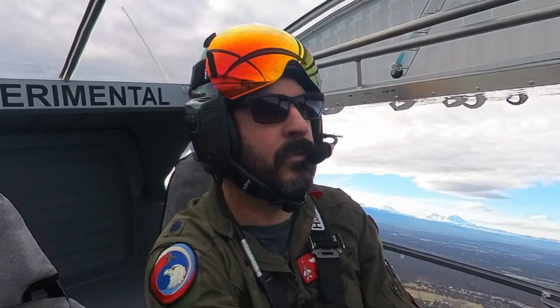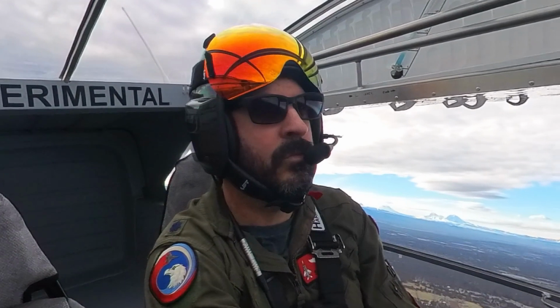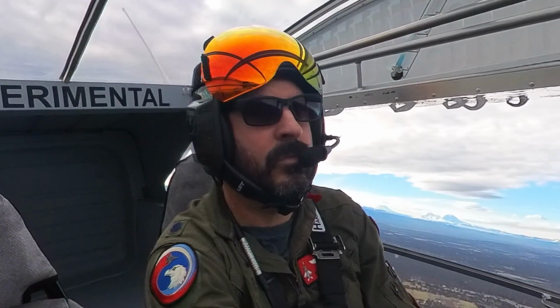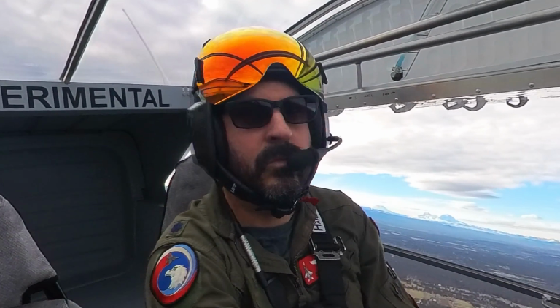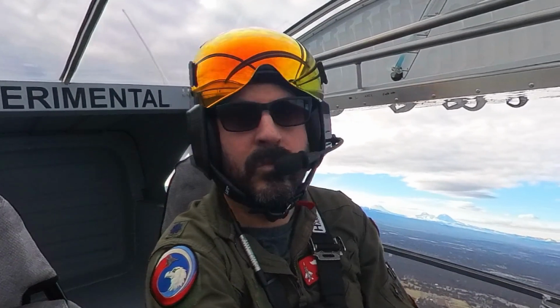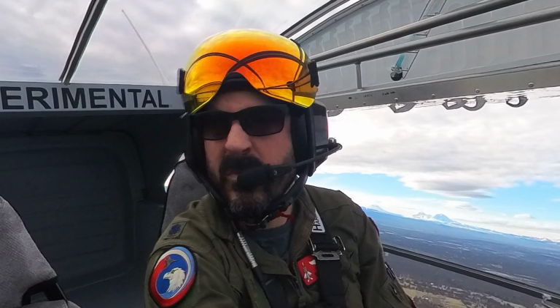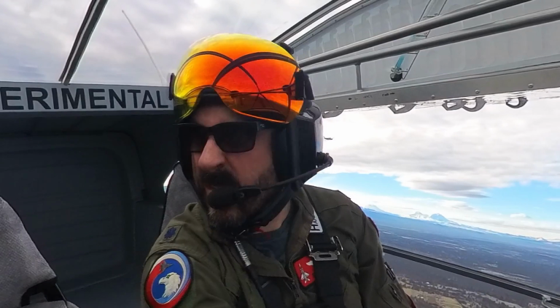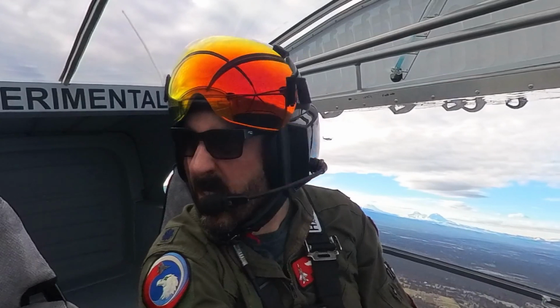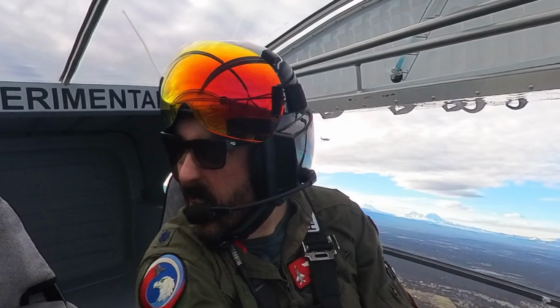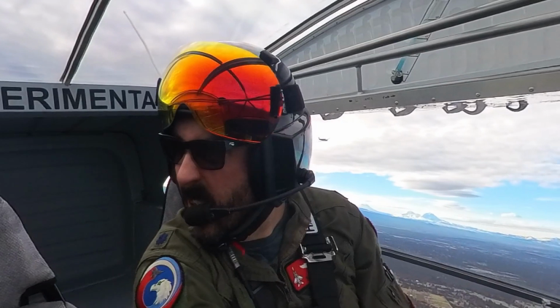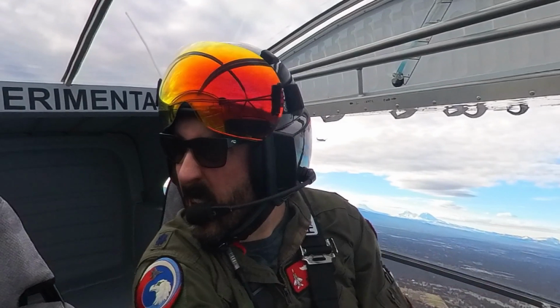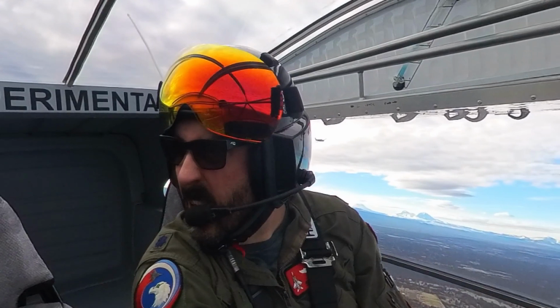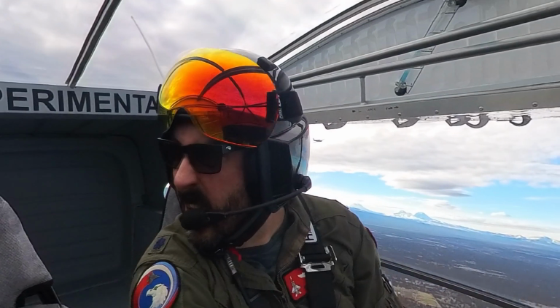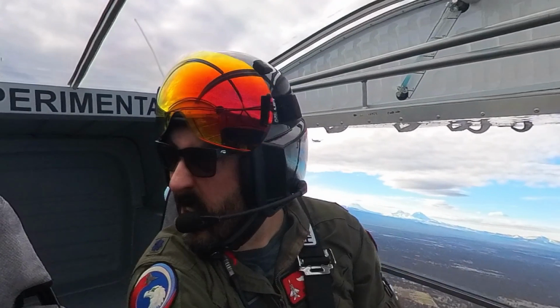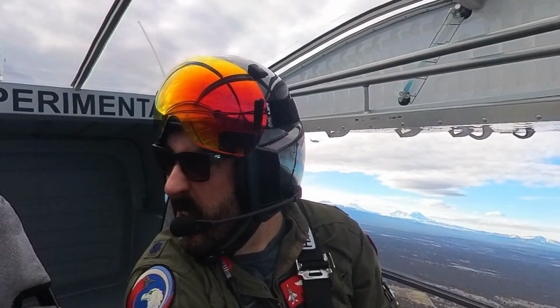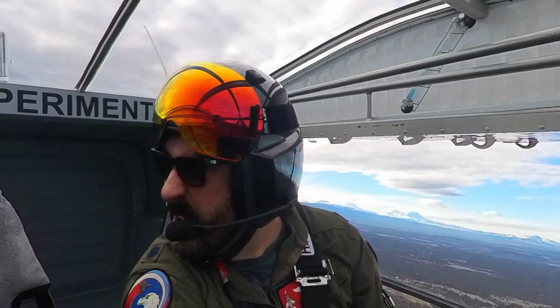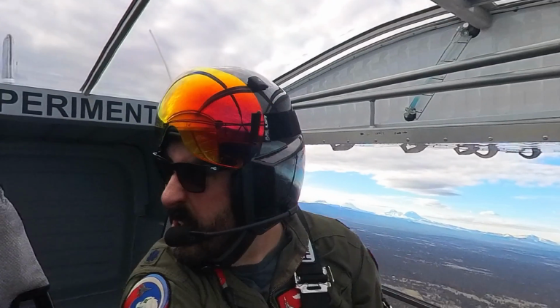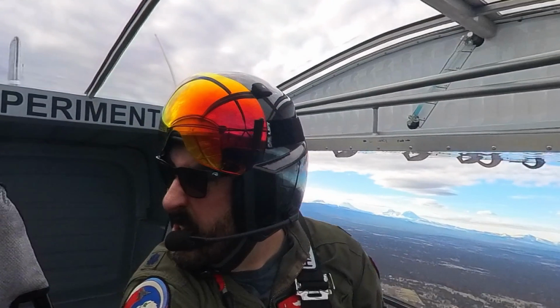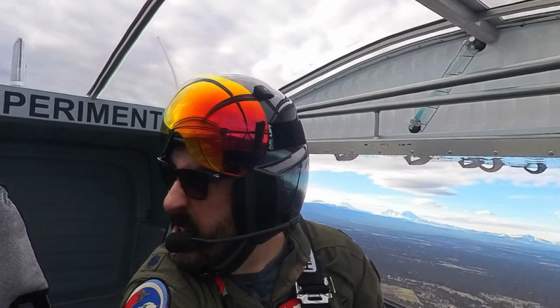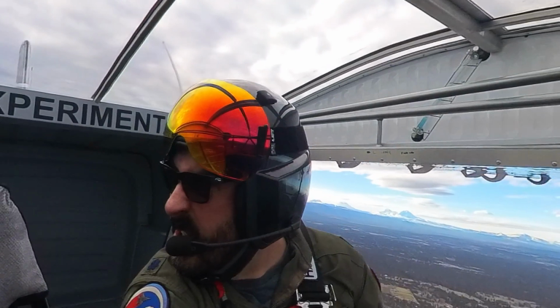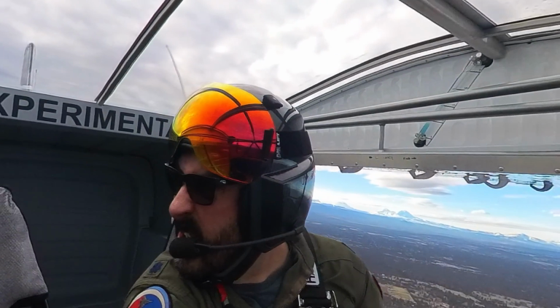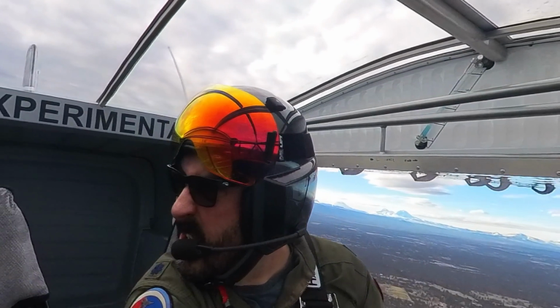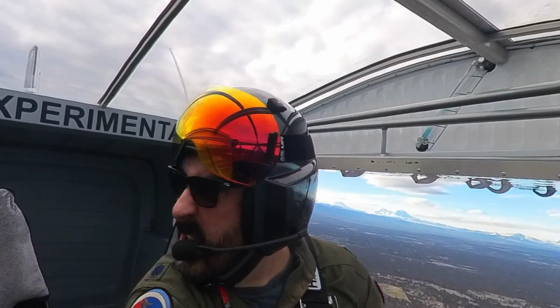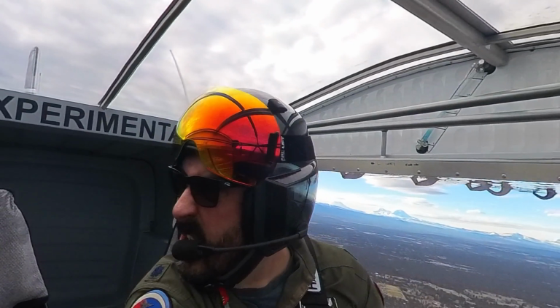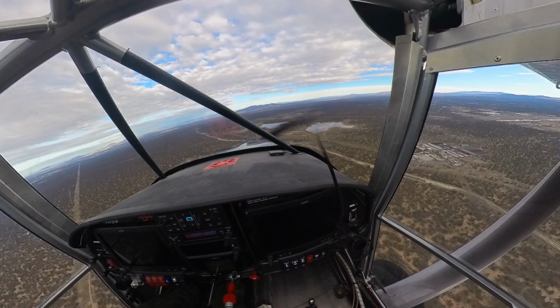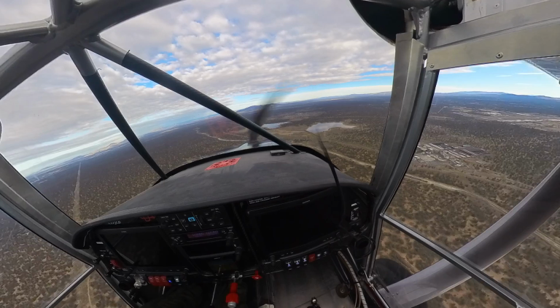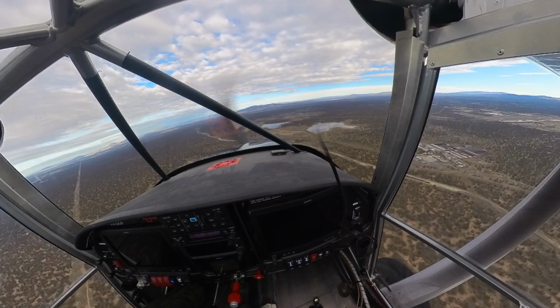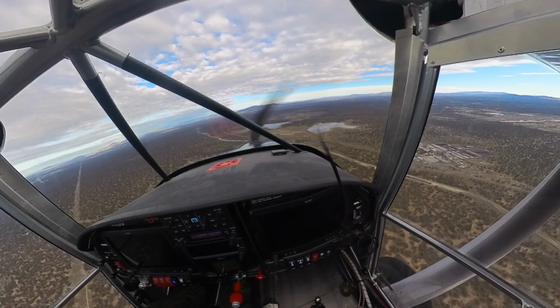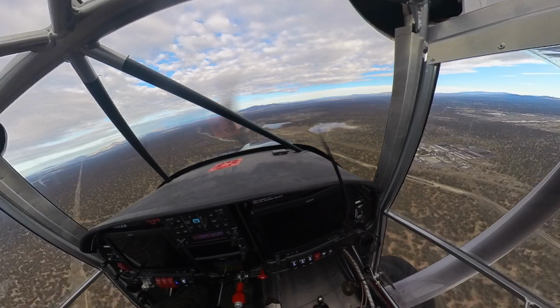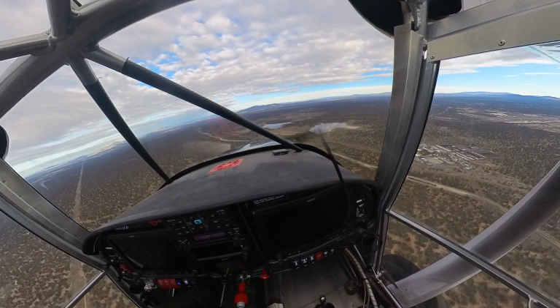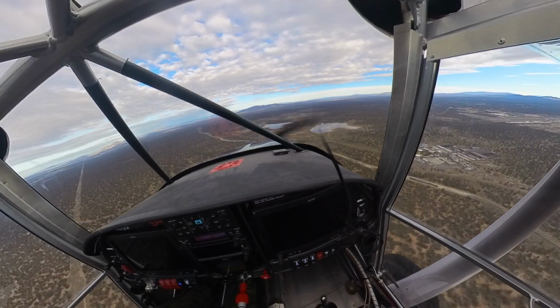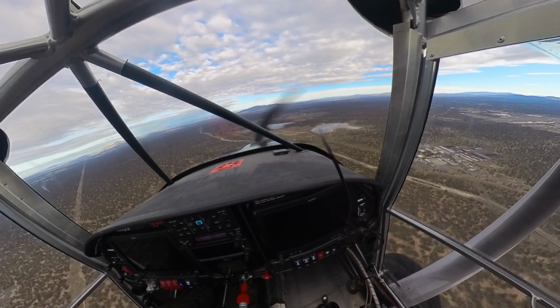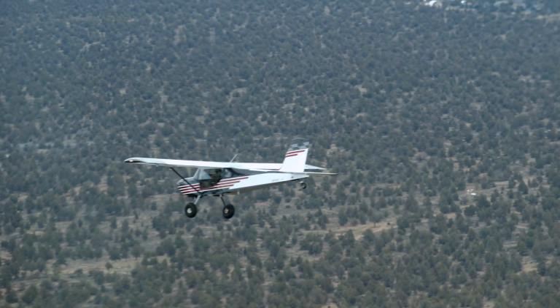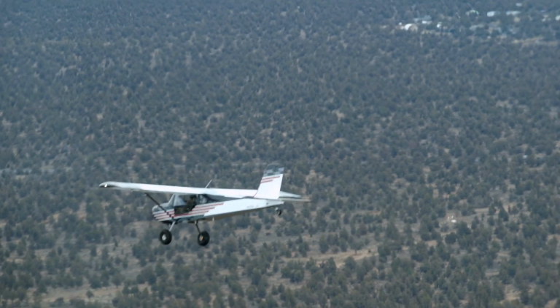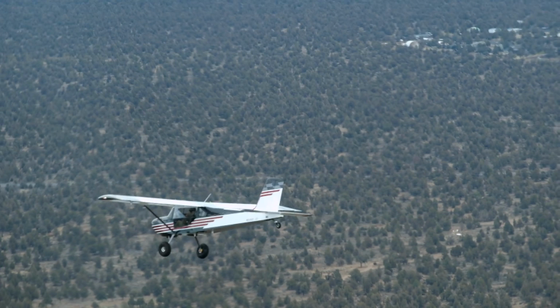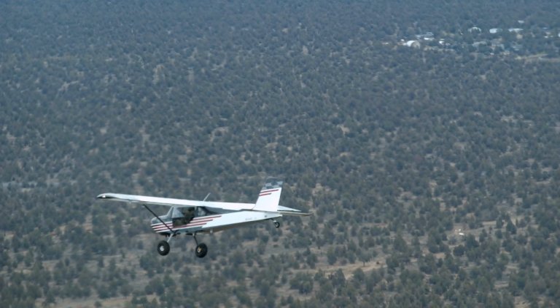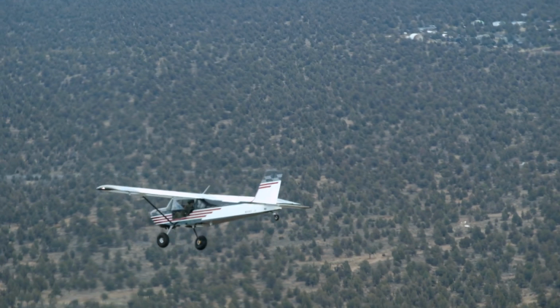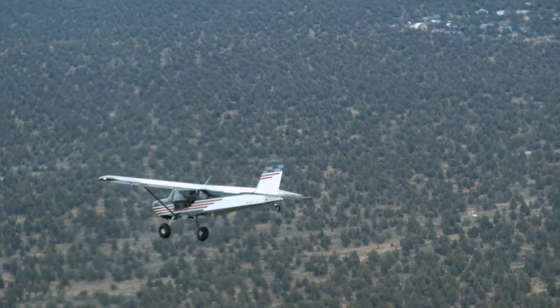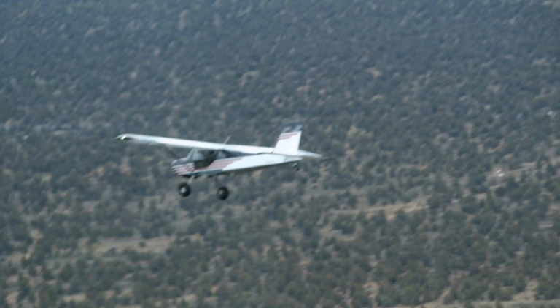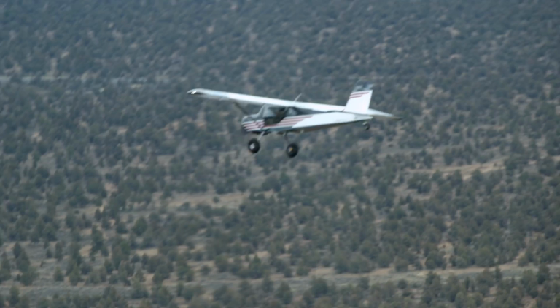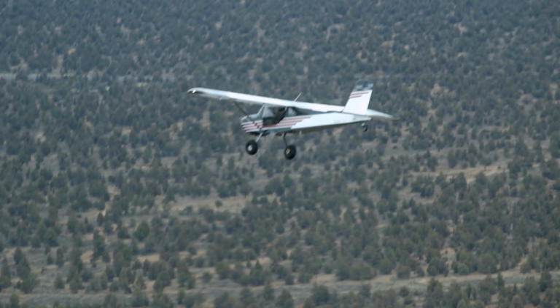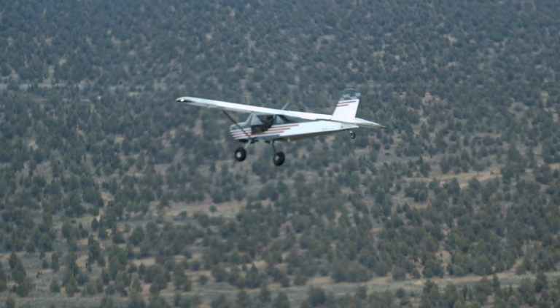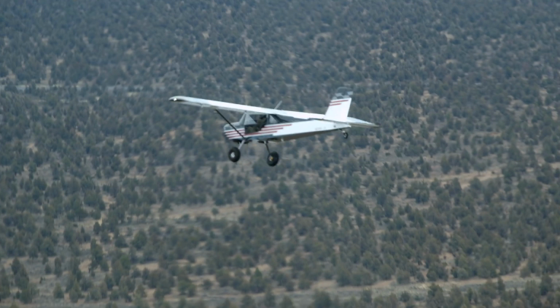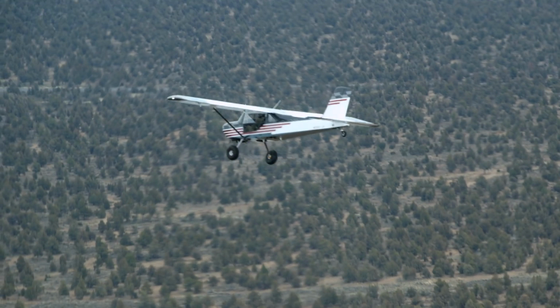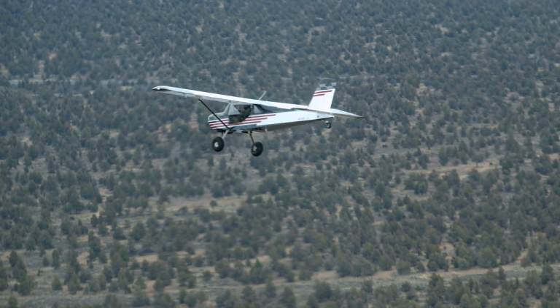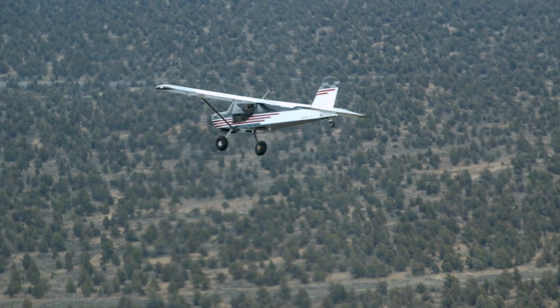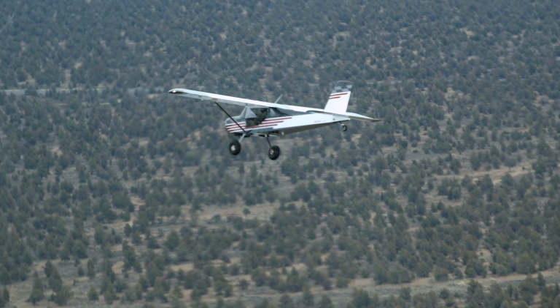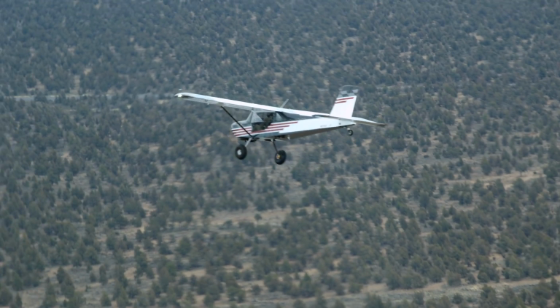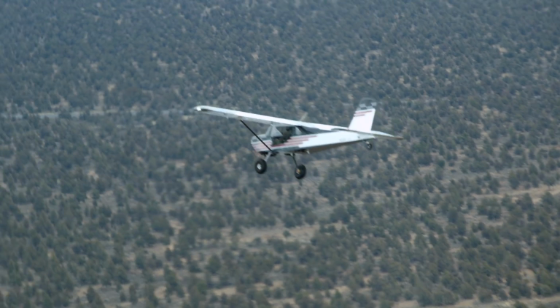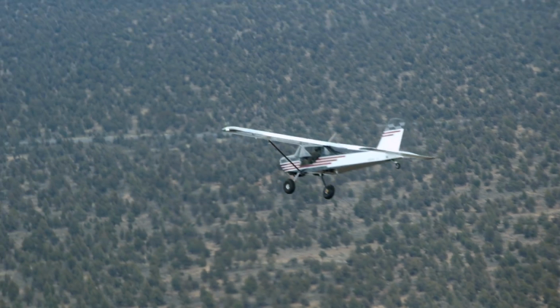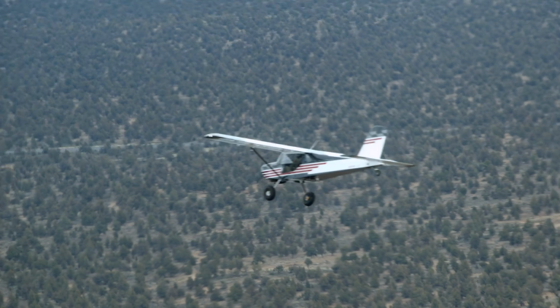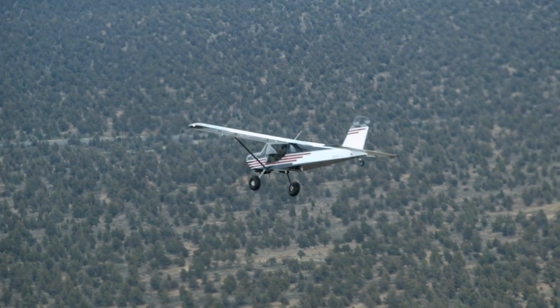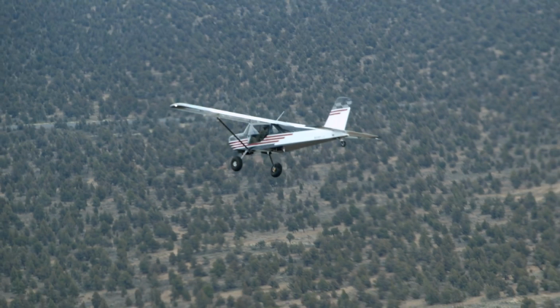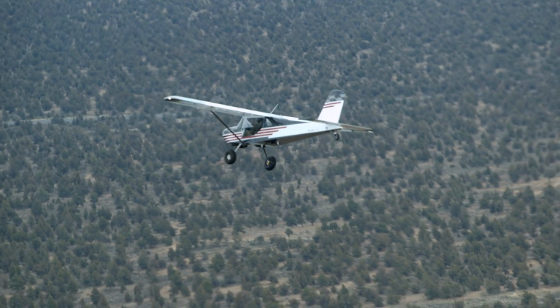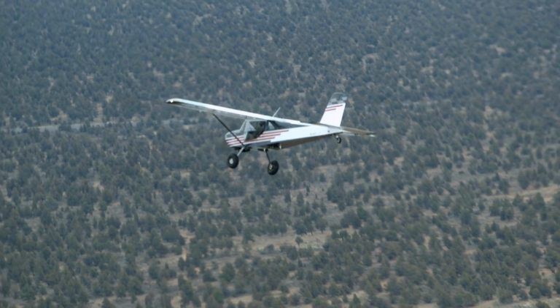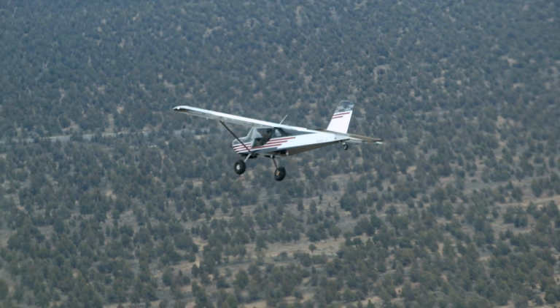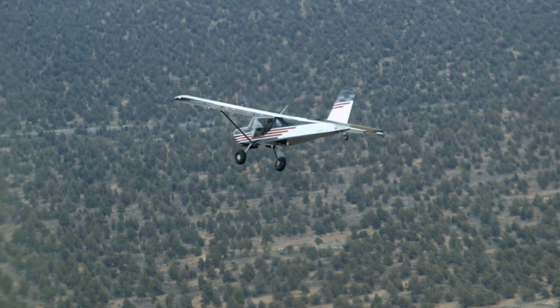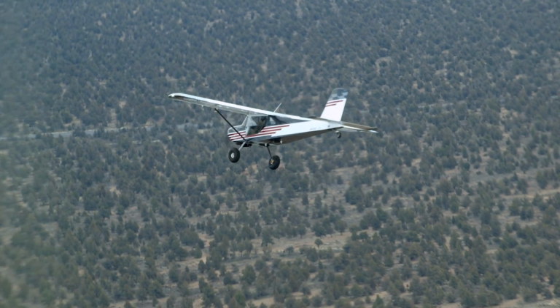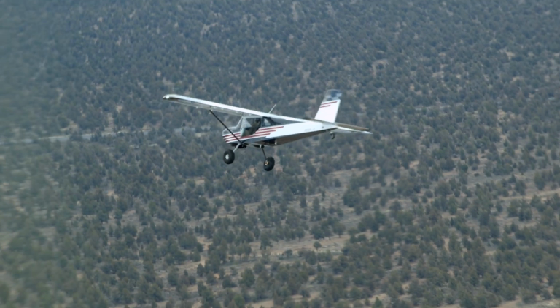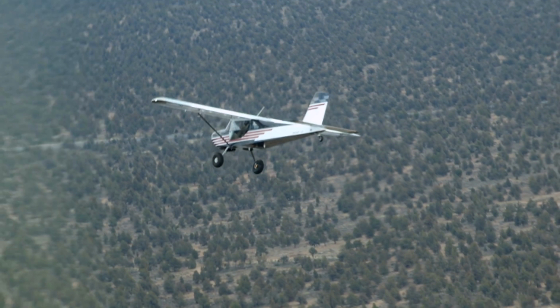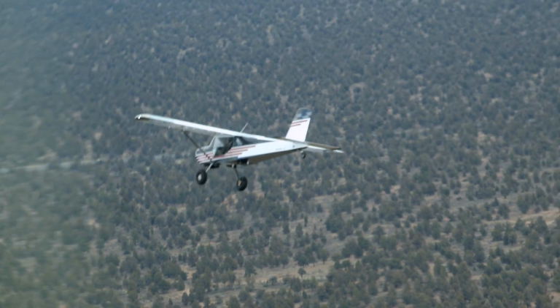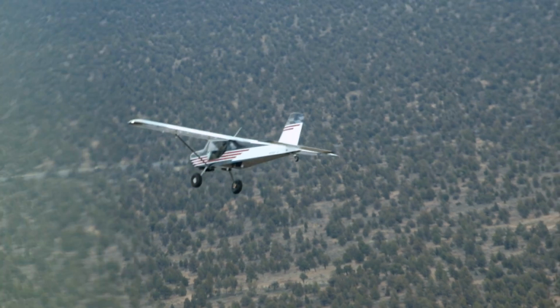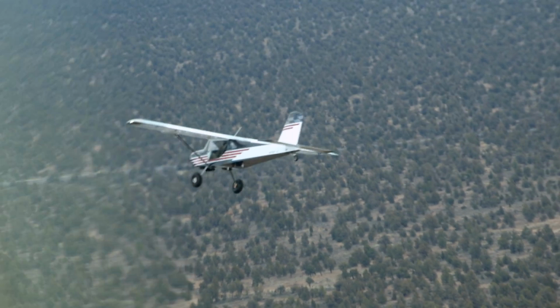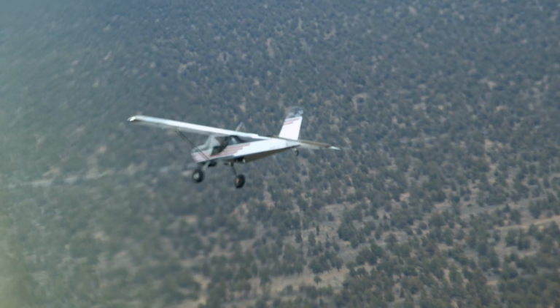Auto rotation right now. Ben traffic experimental 3 Charlie Delta, right base runway 1-6, full stop, Ben.